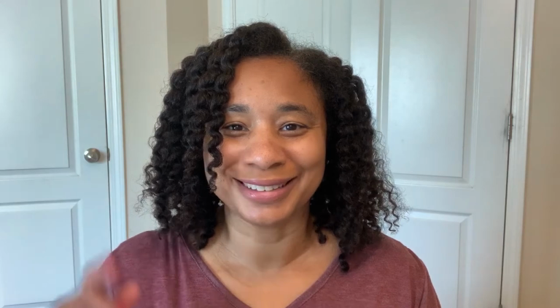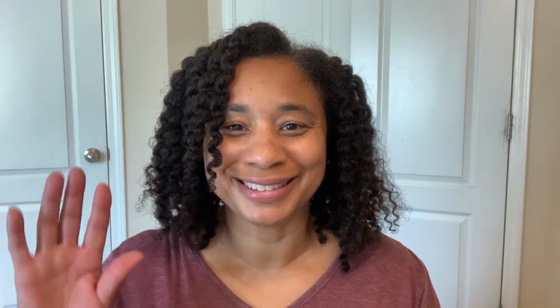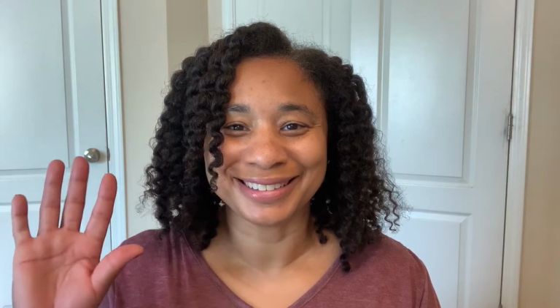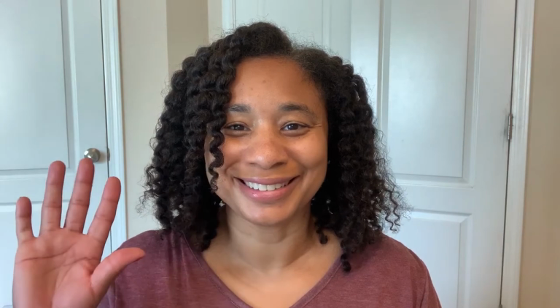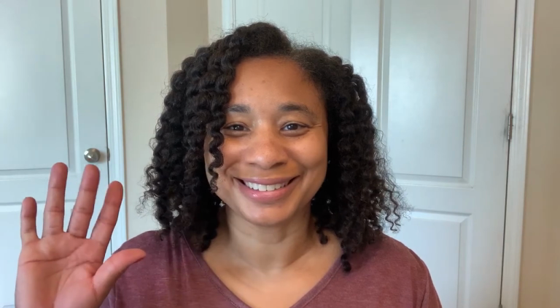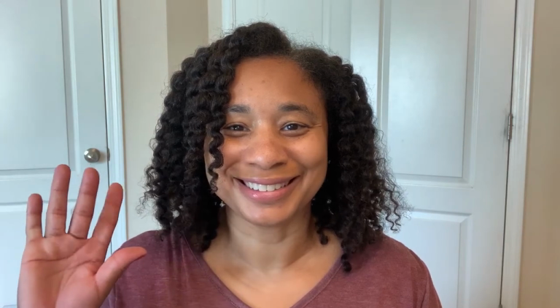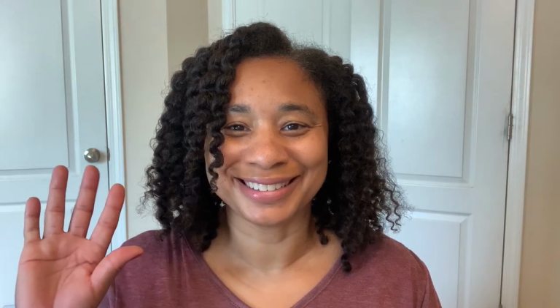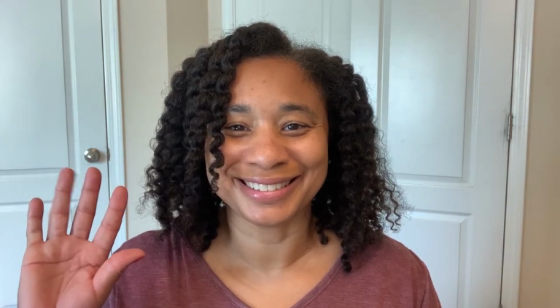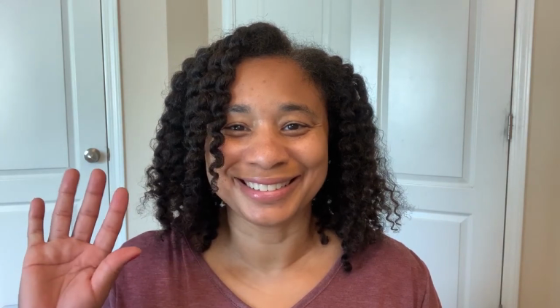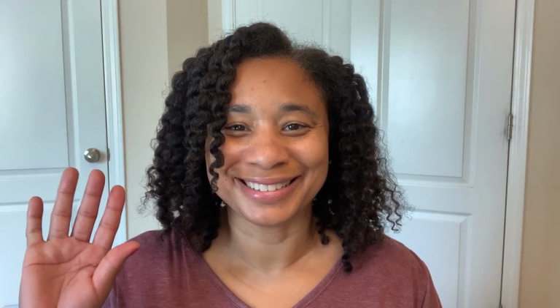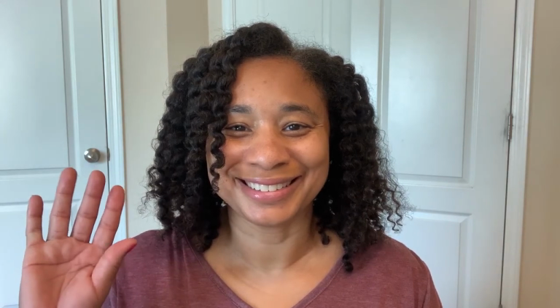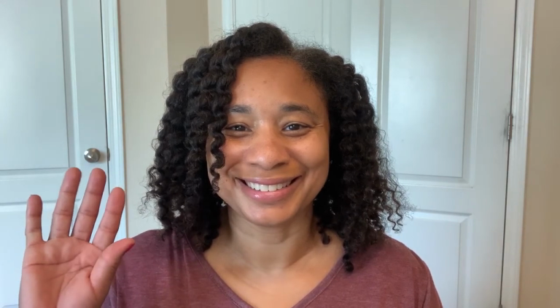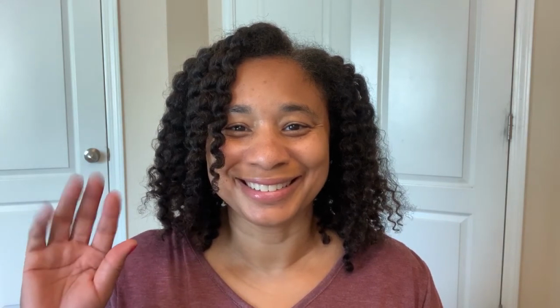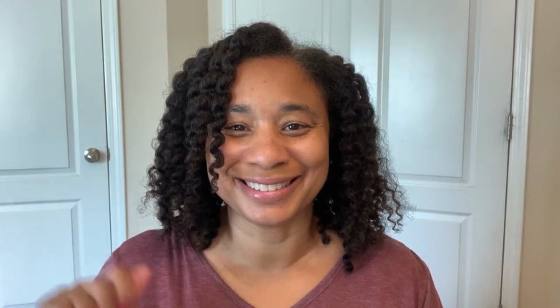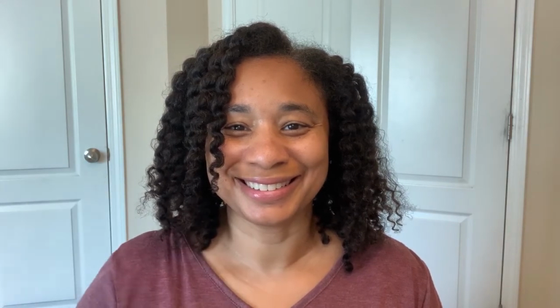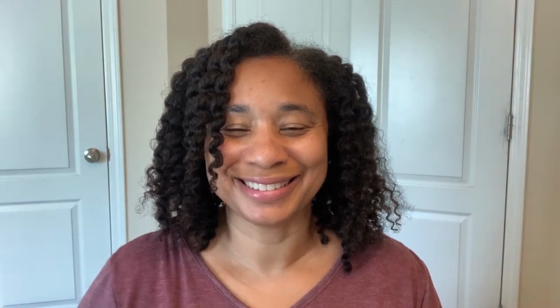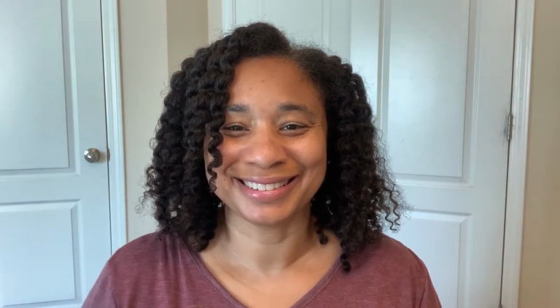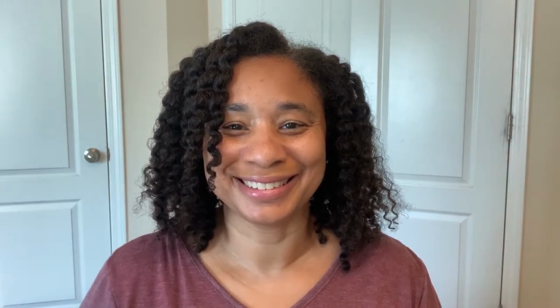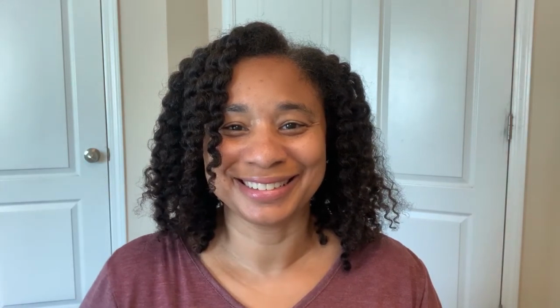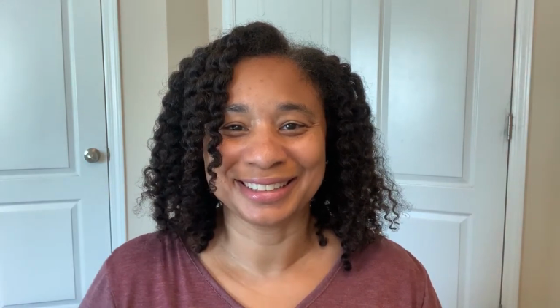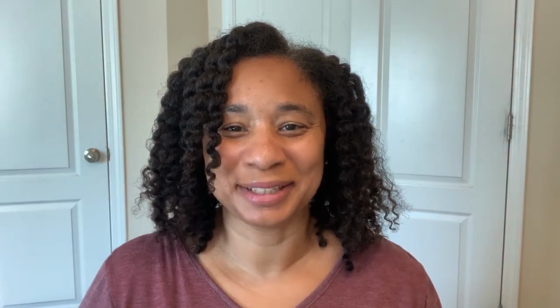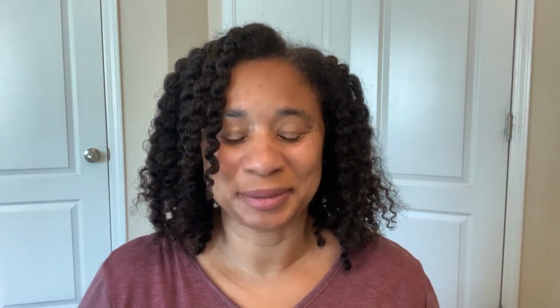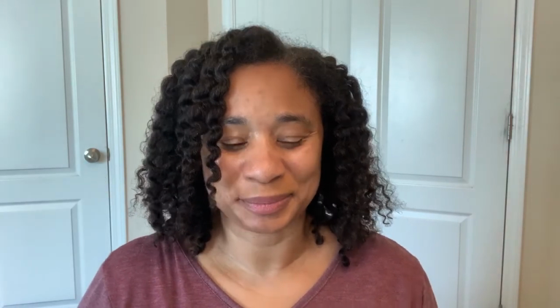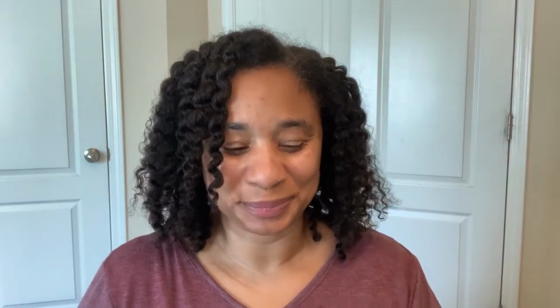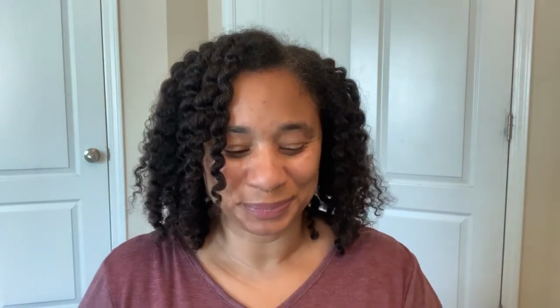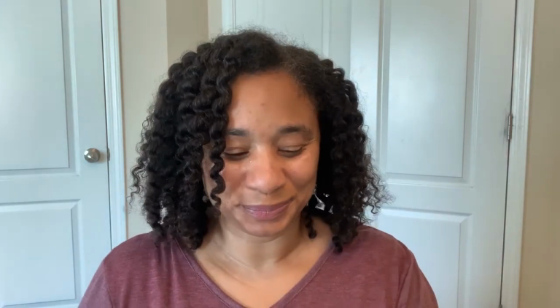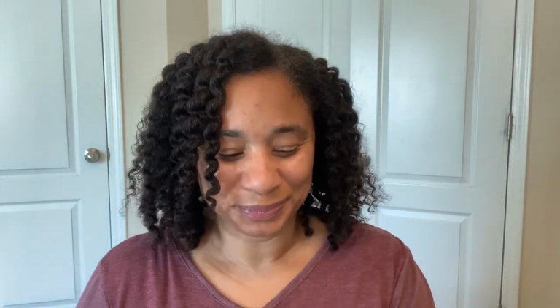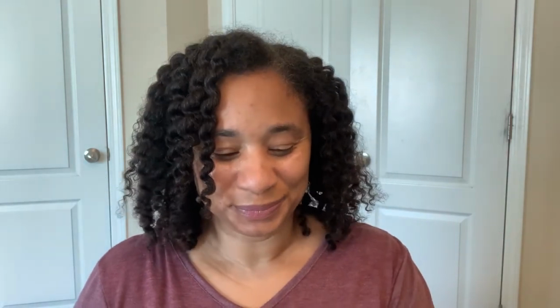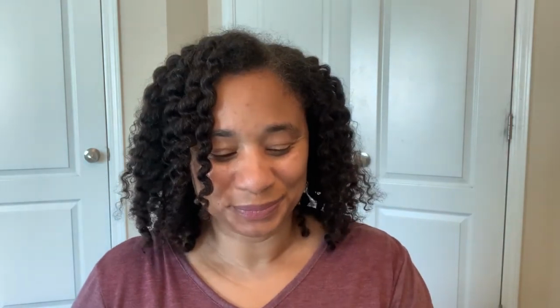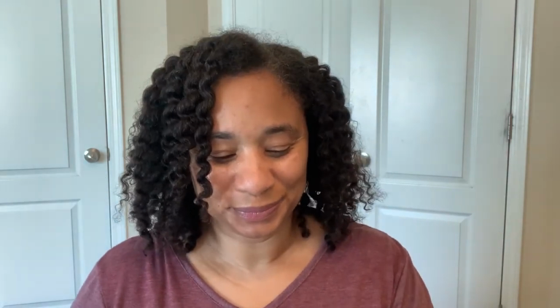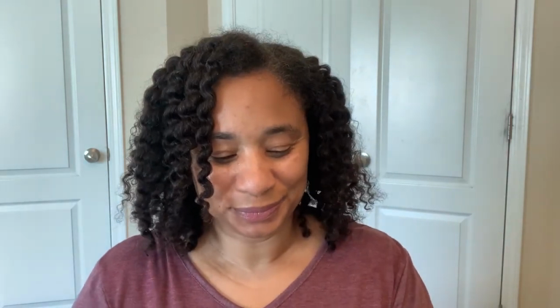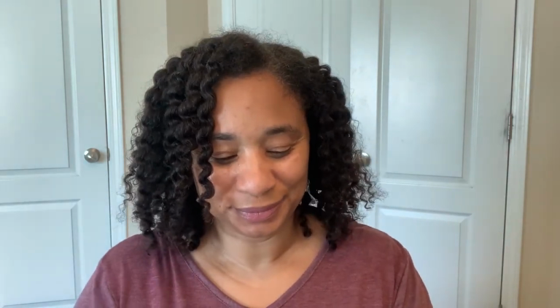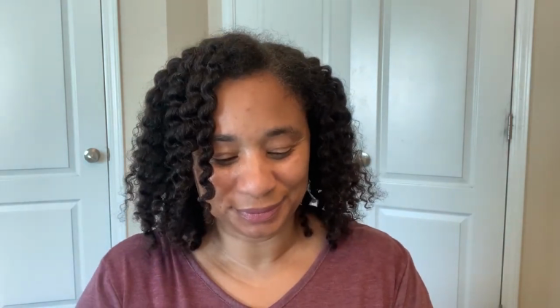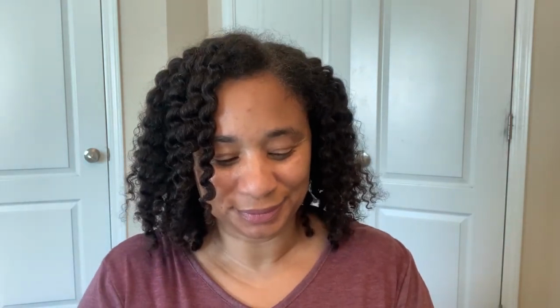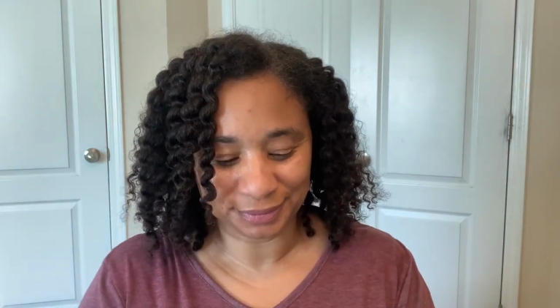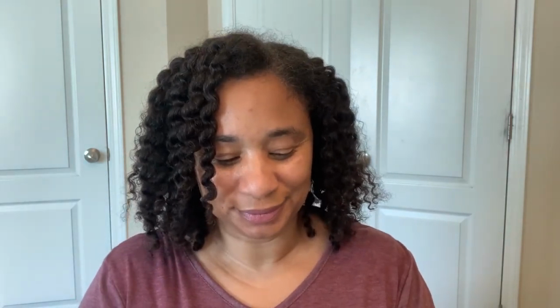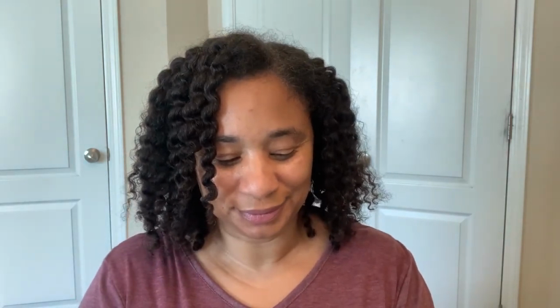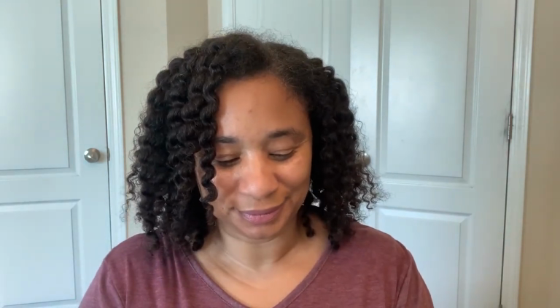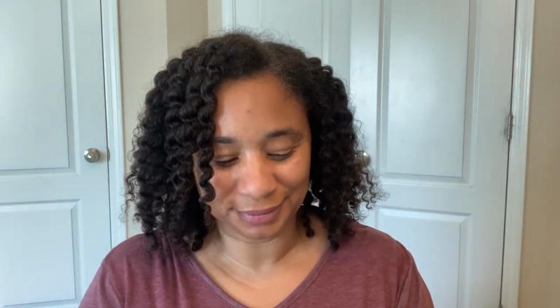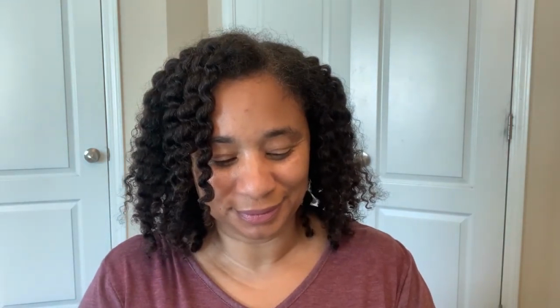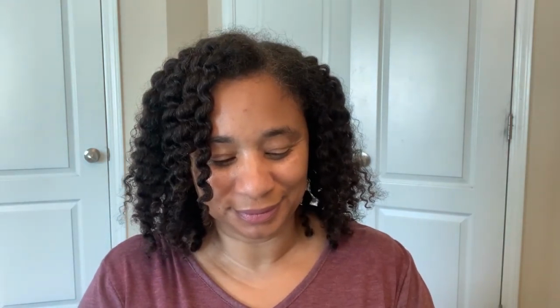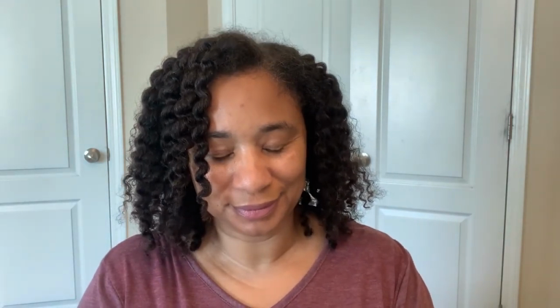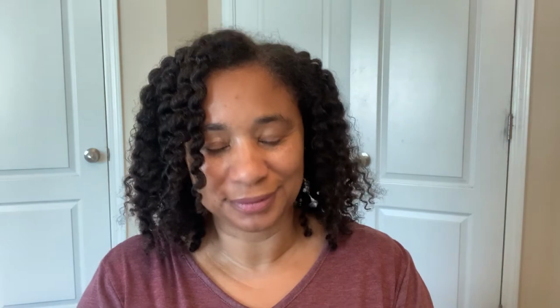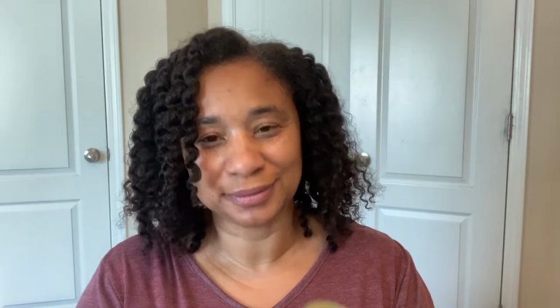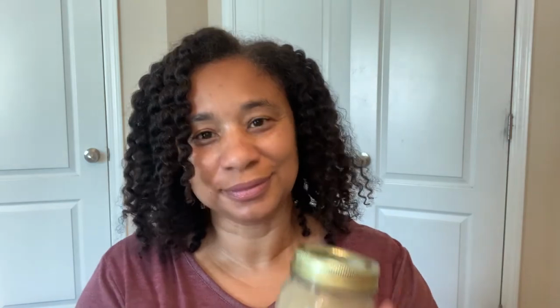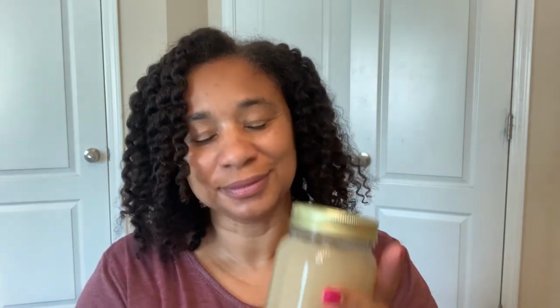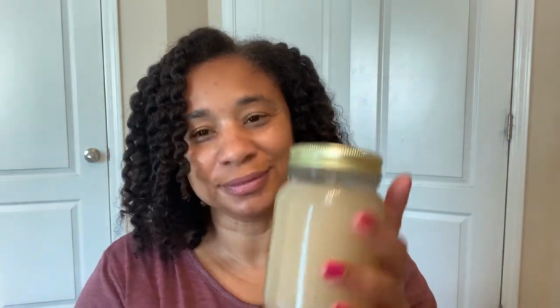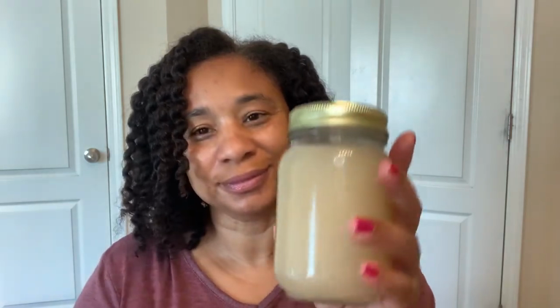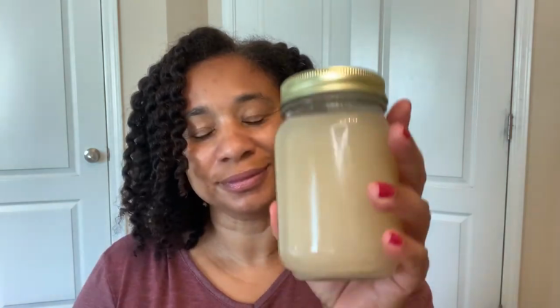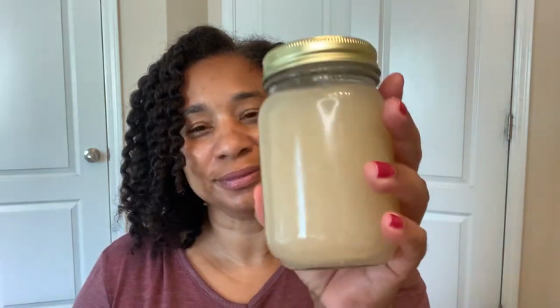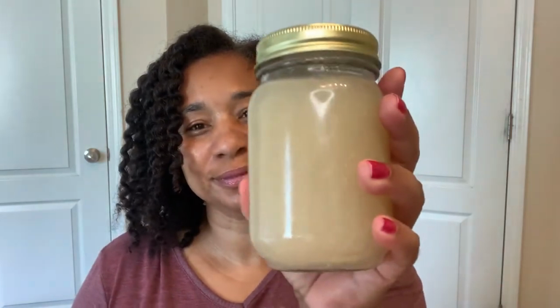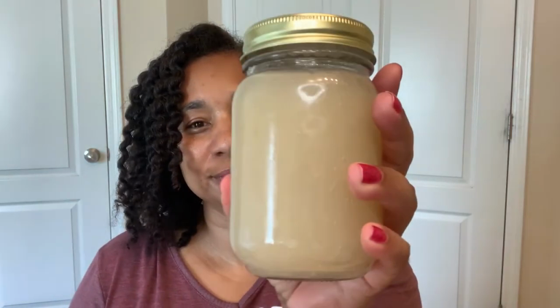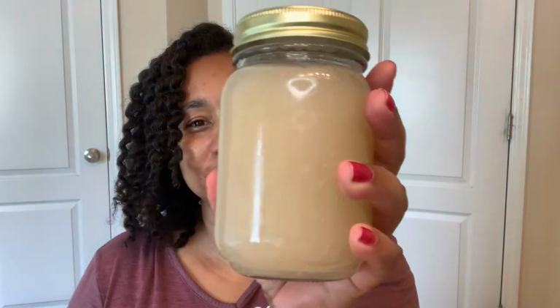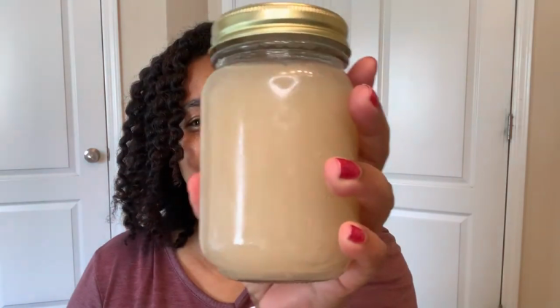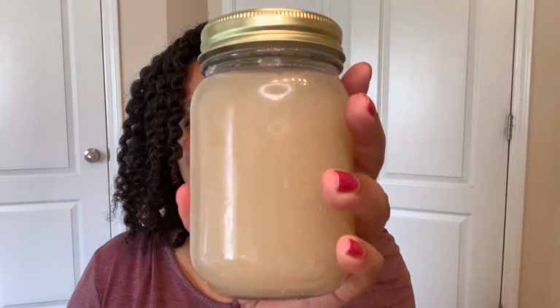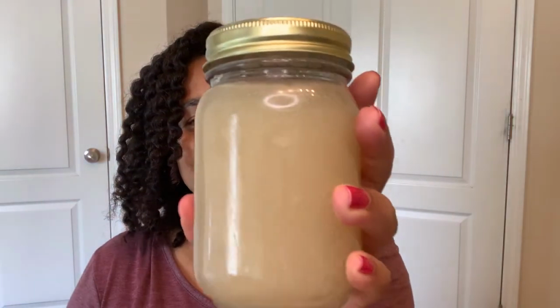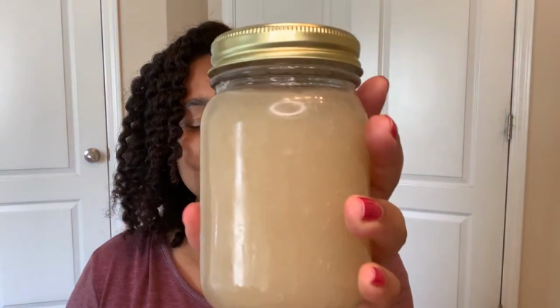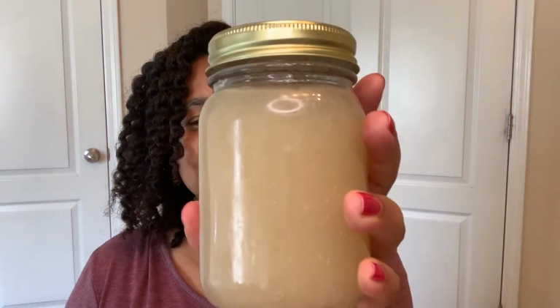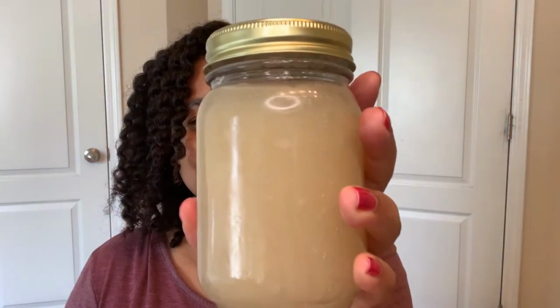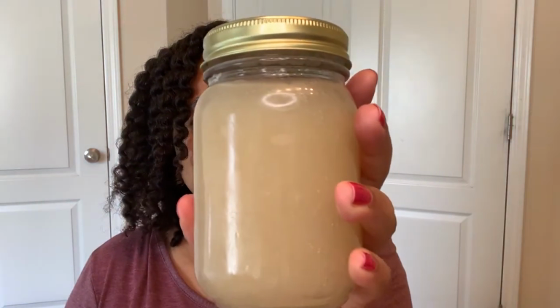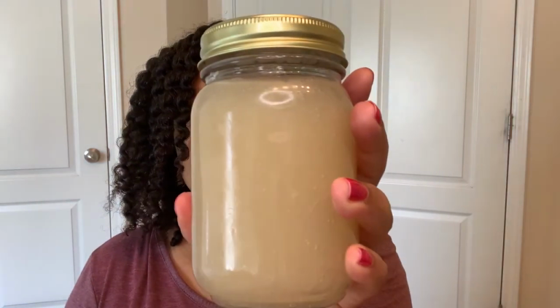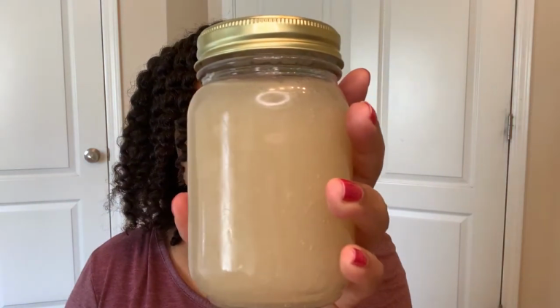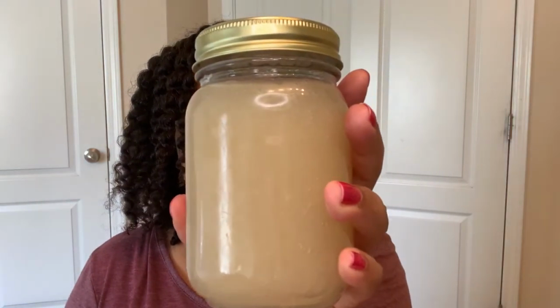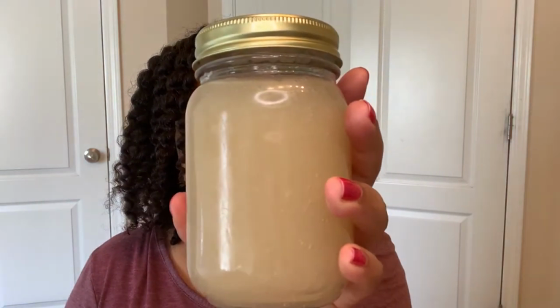Hi guys, in this video I'm going to show you how I use Irish sea moss gel as a pre-poo.